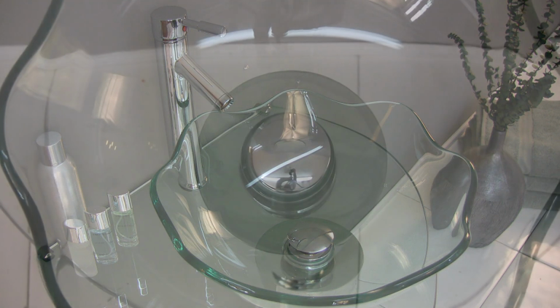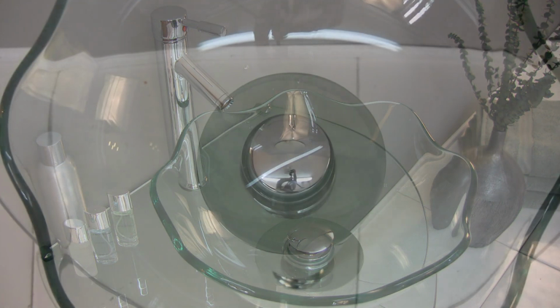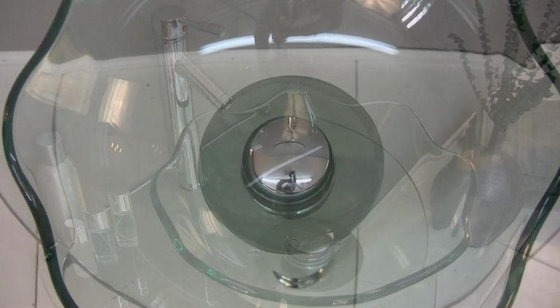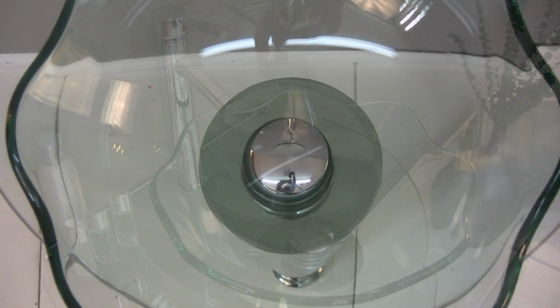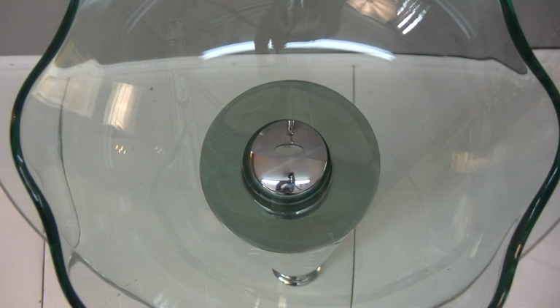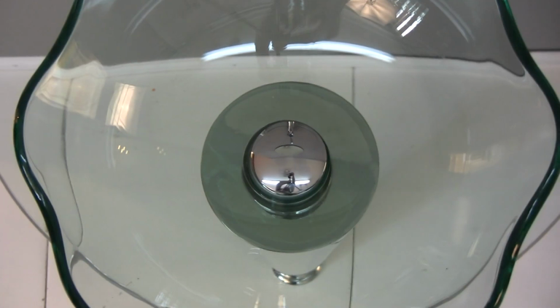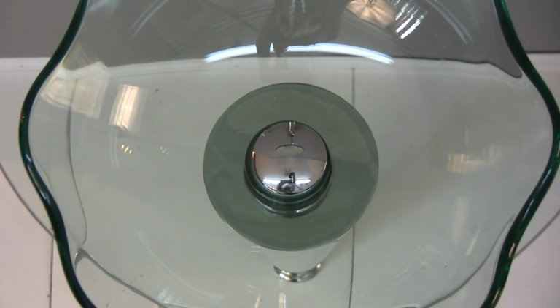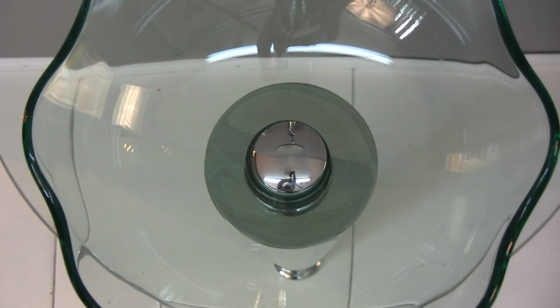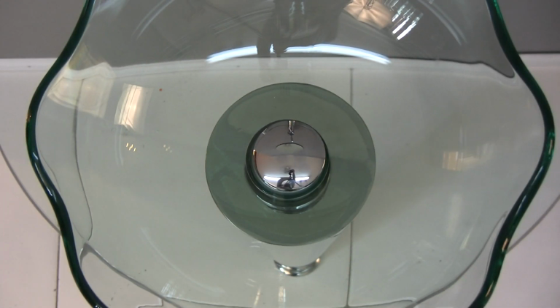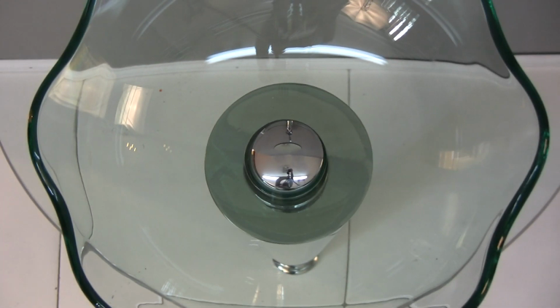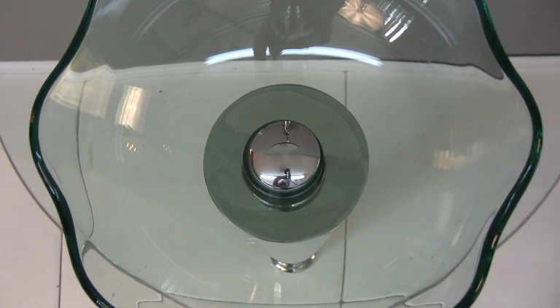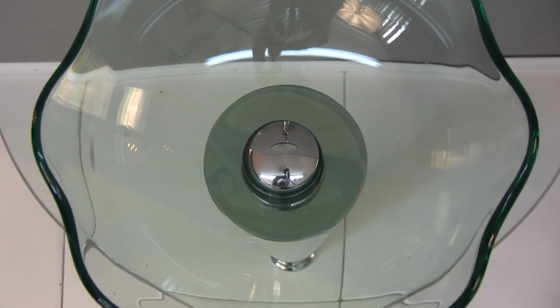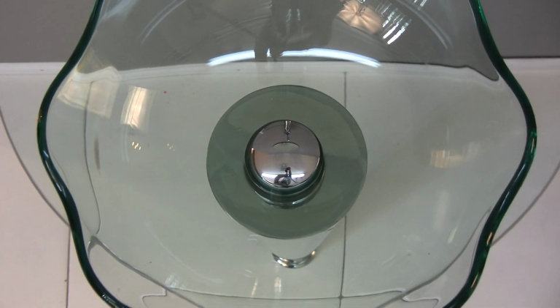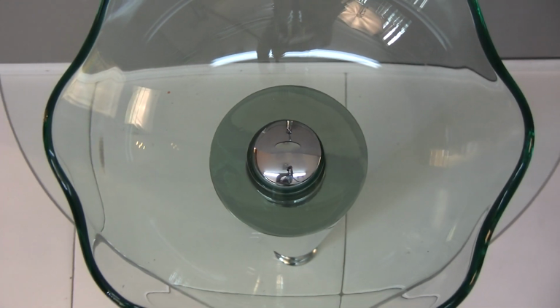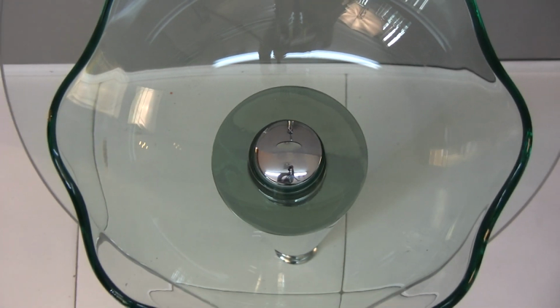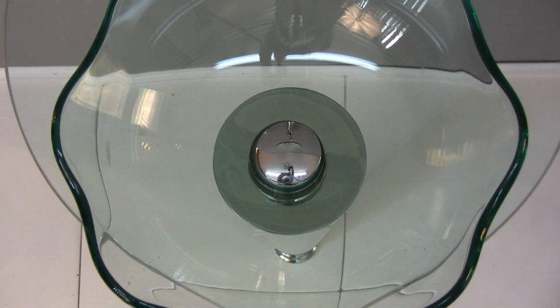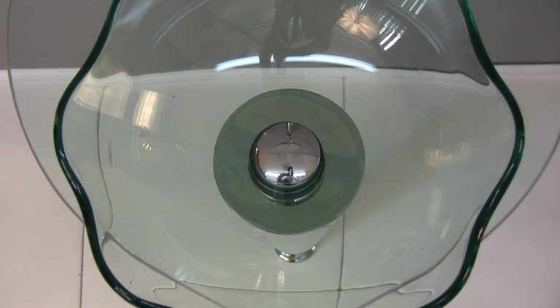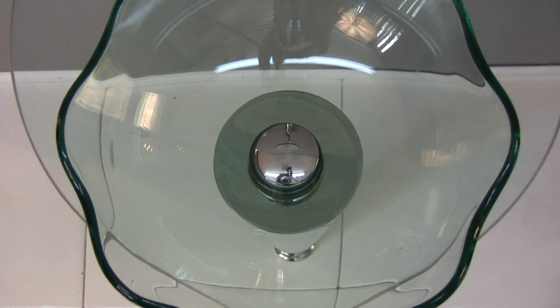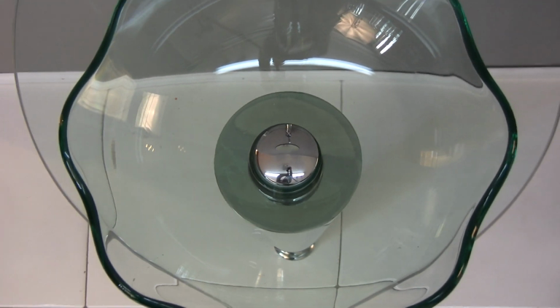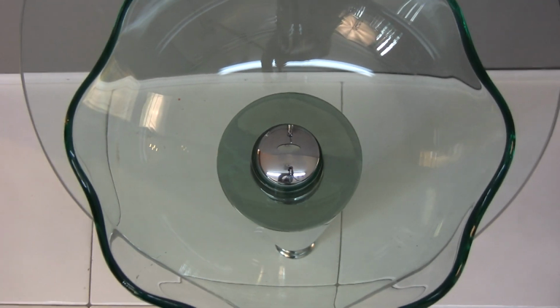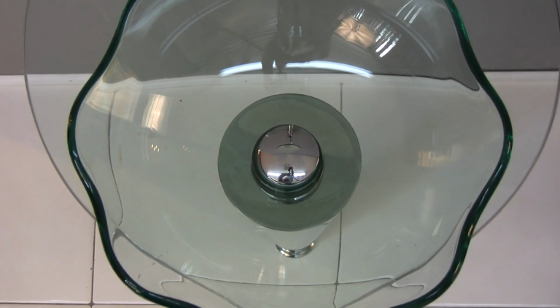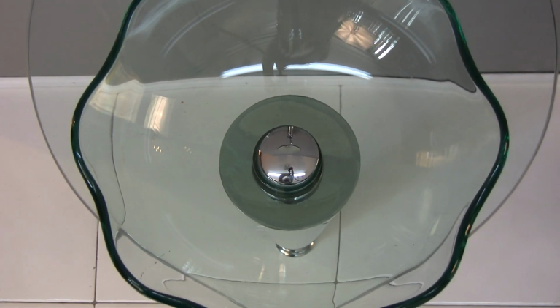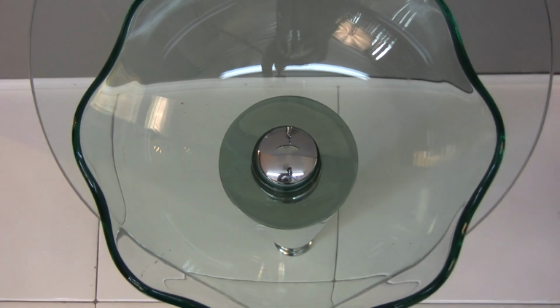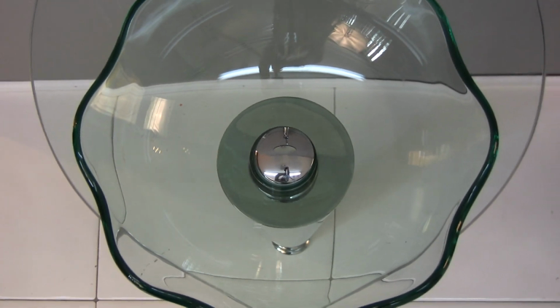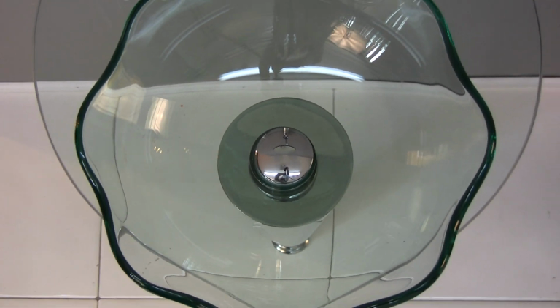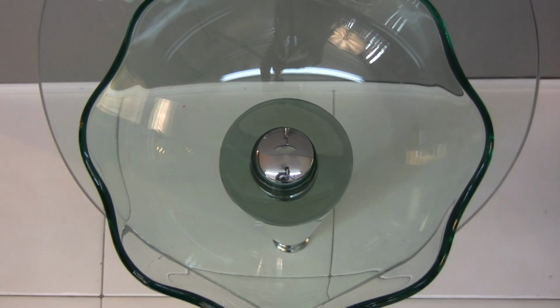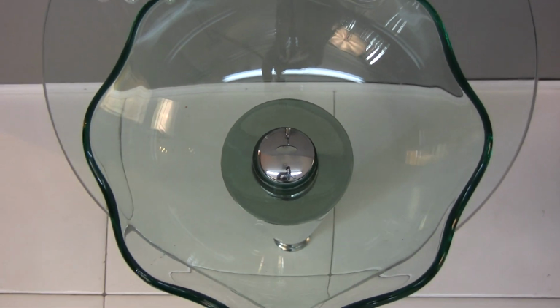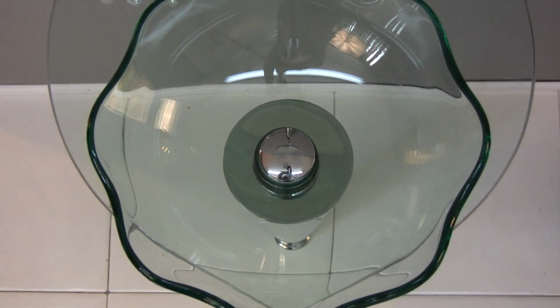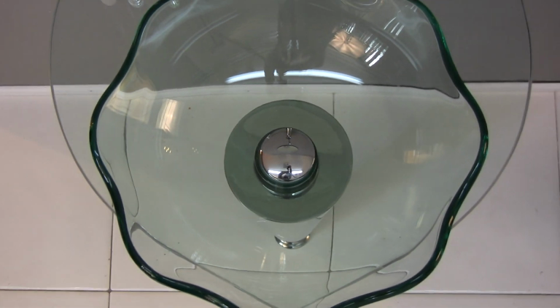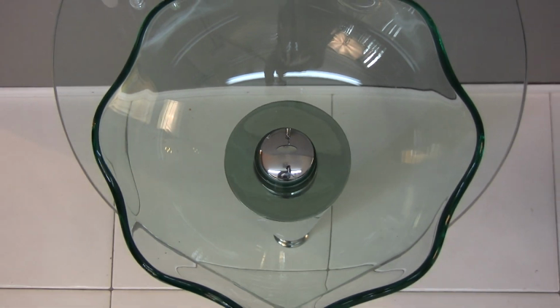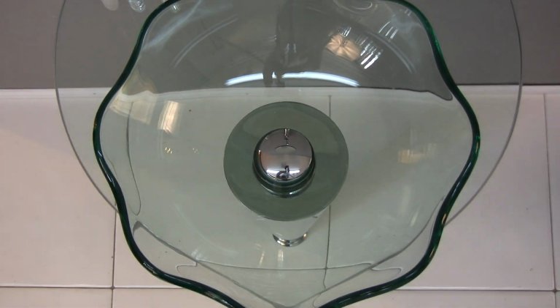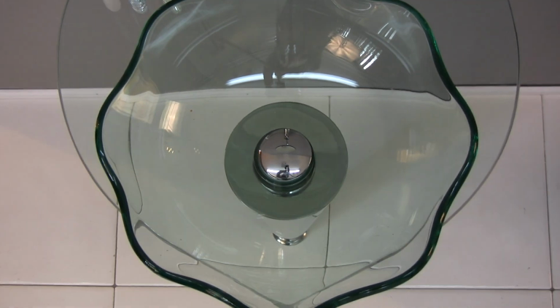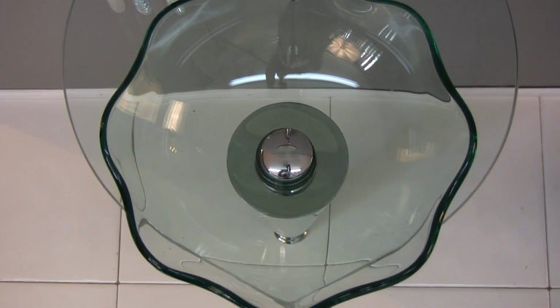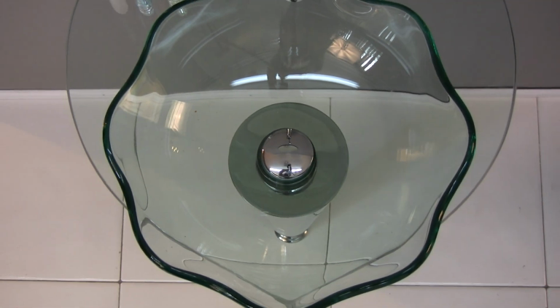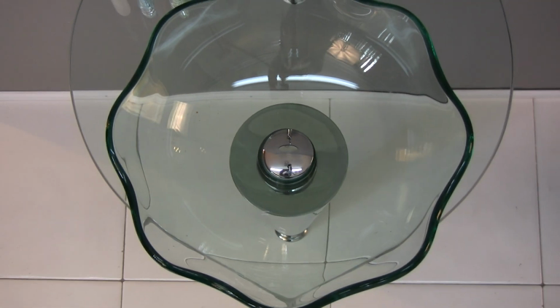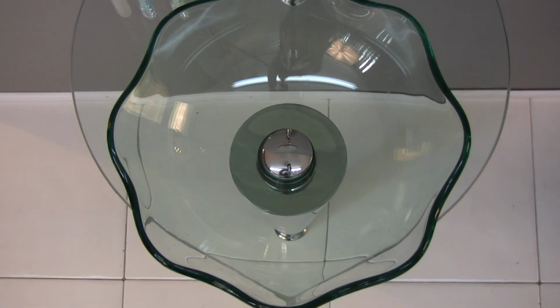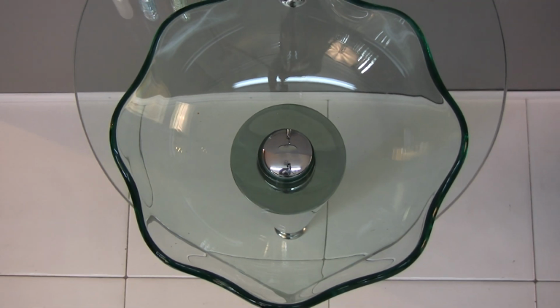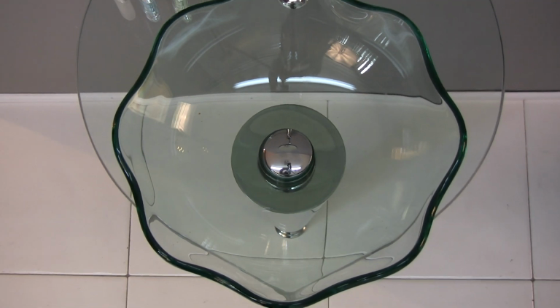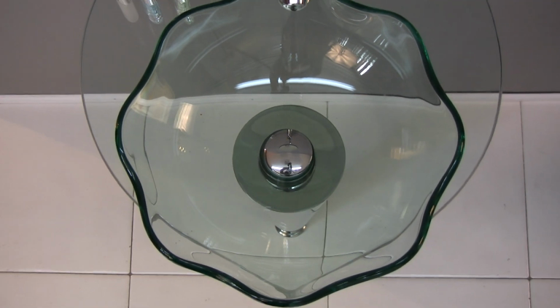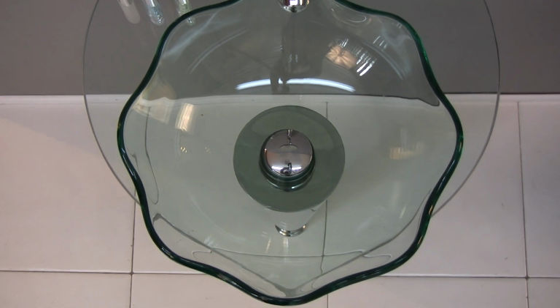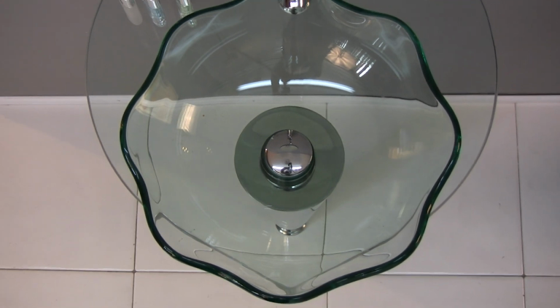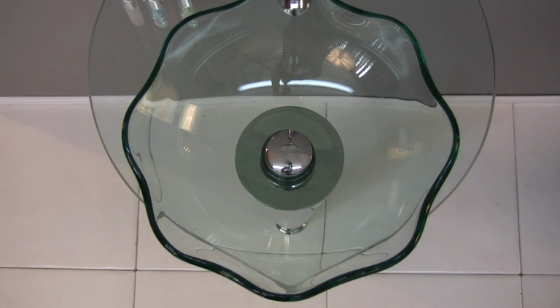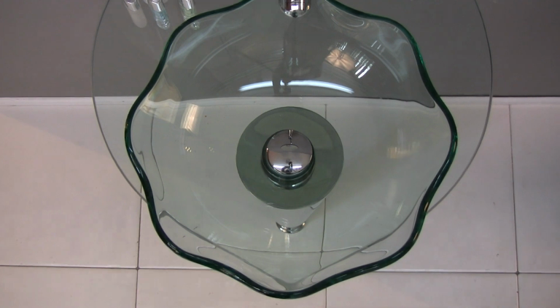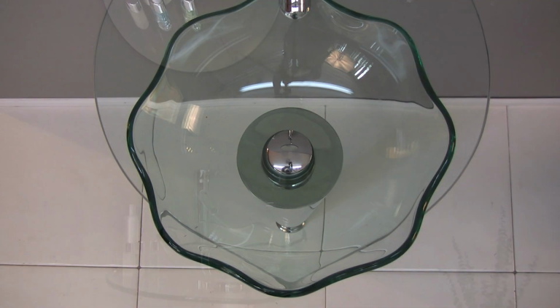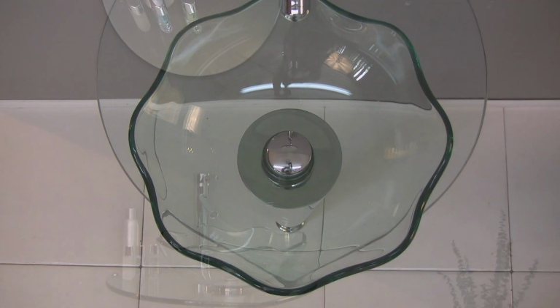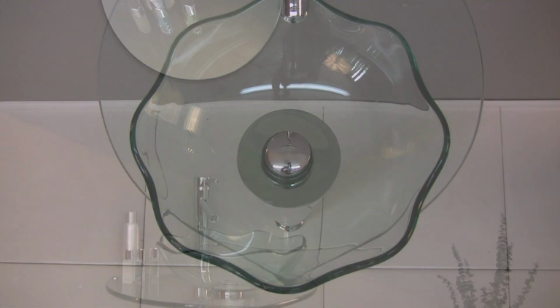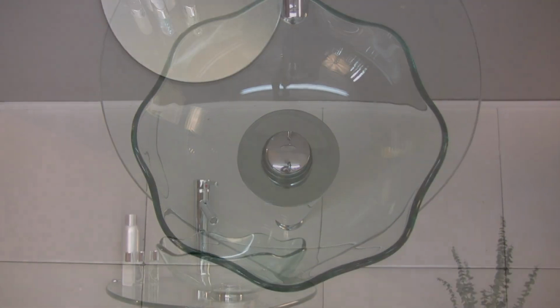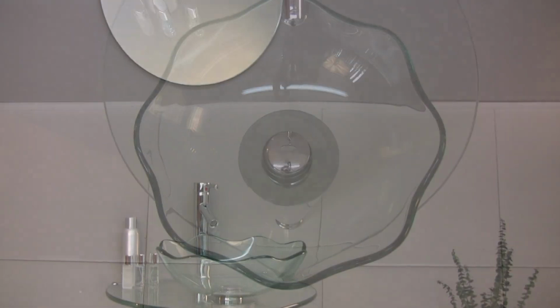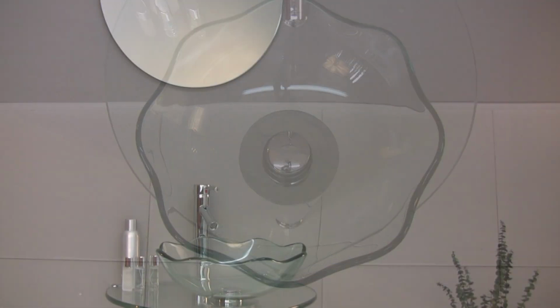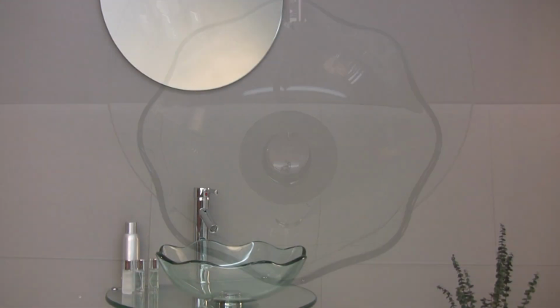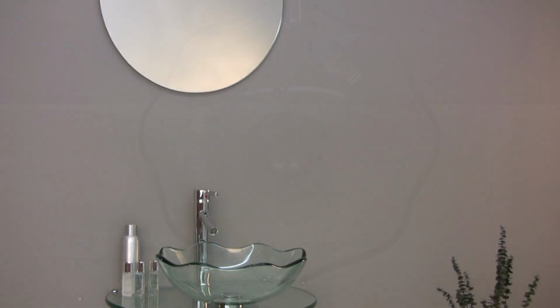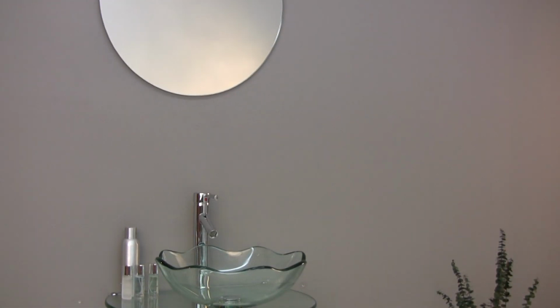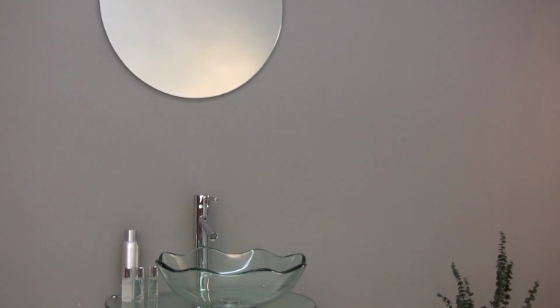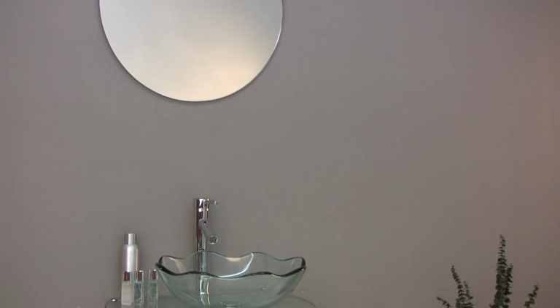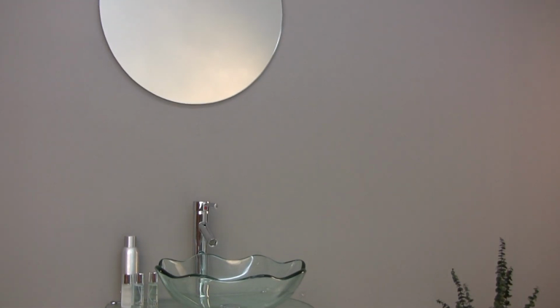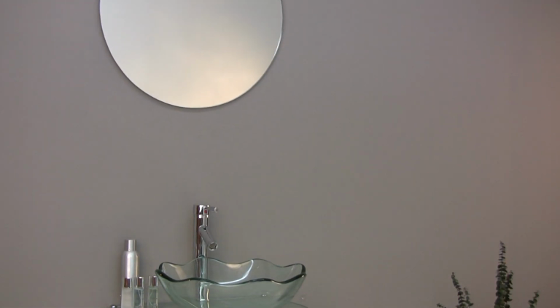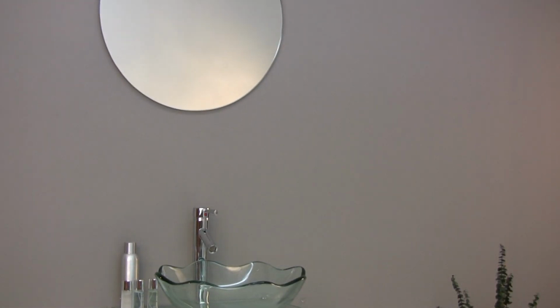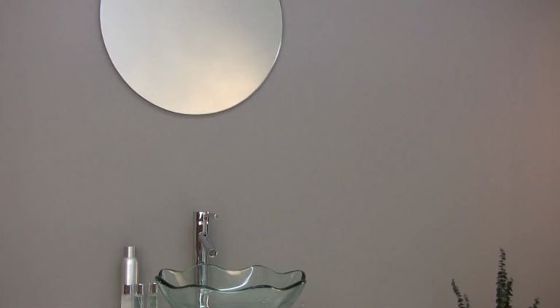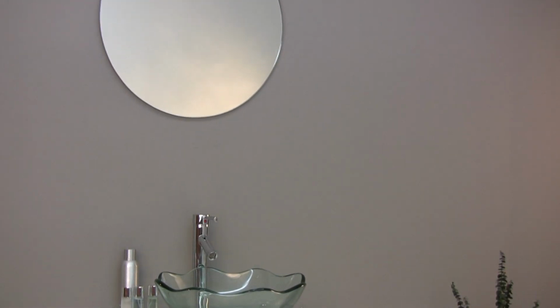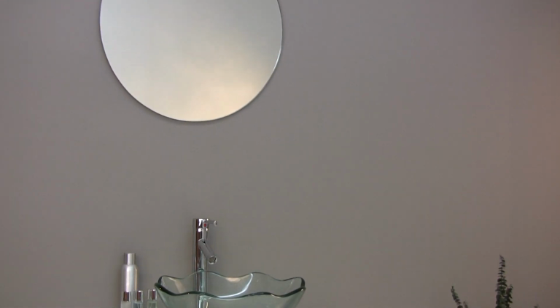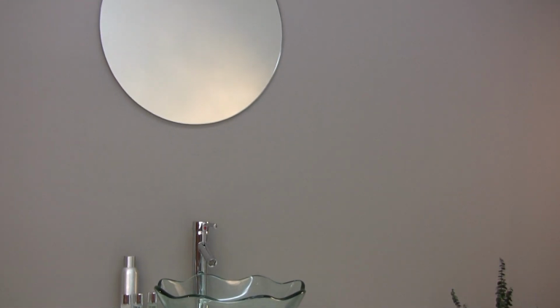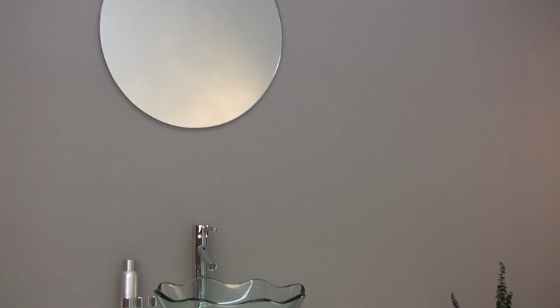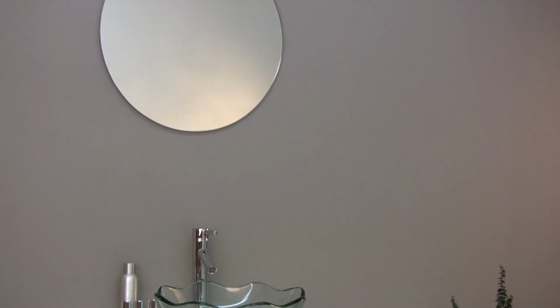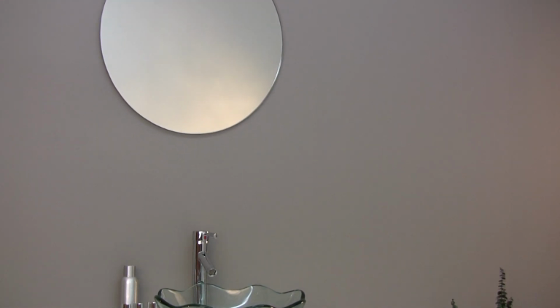The countertop and sink are made of stunning tempered glass. The Netto also comes with a beautiful mirror and just enough counter space for the basics.